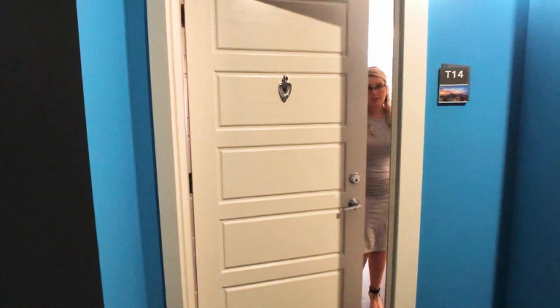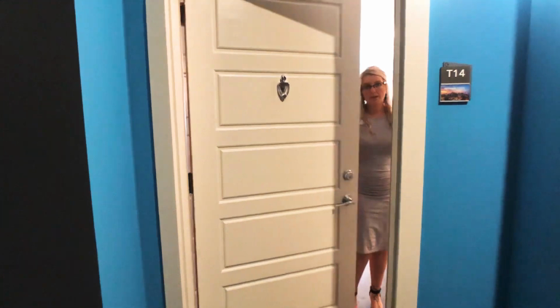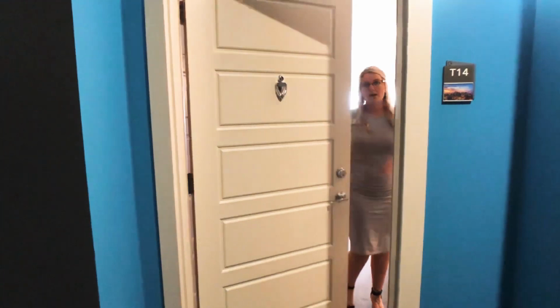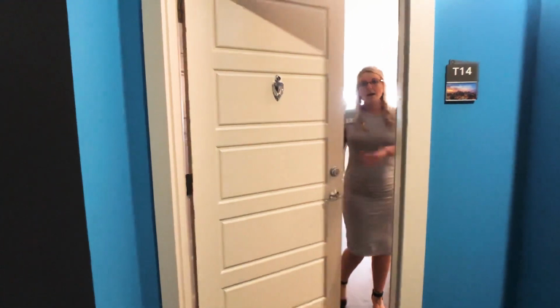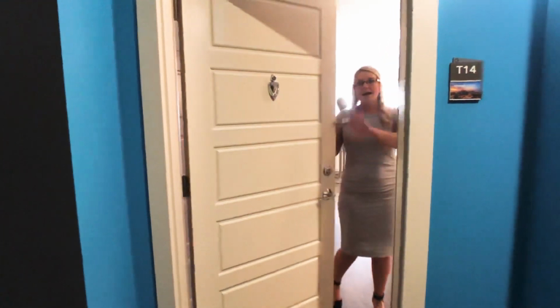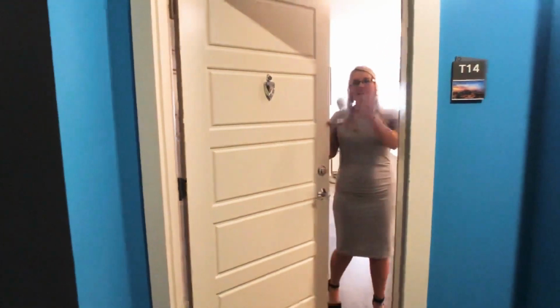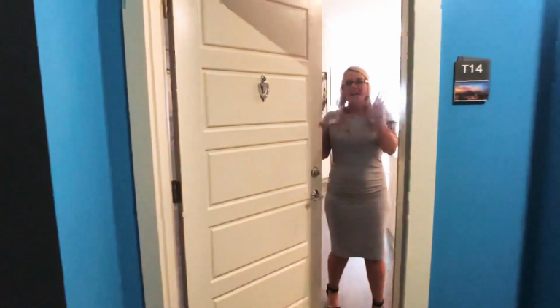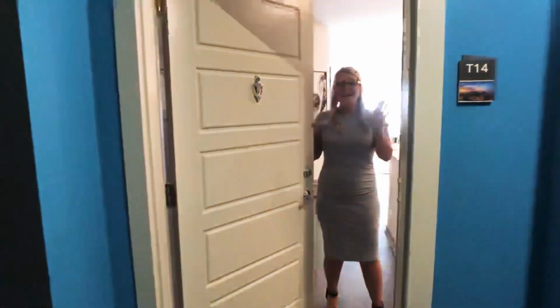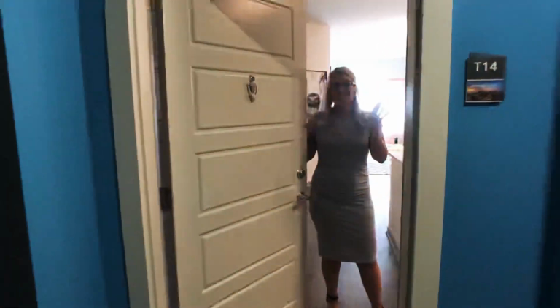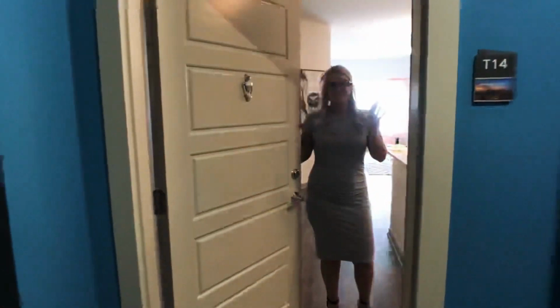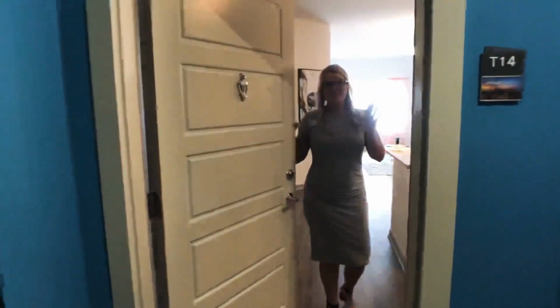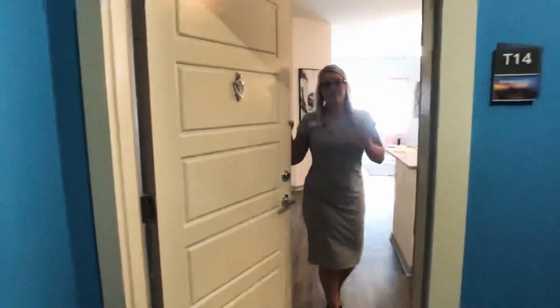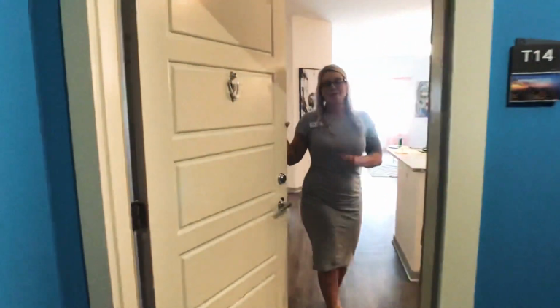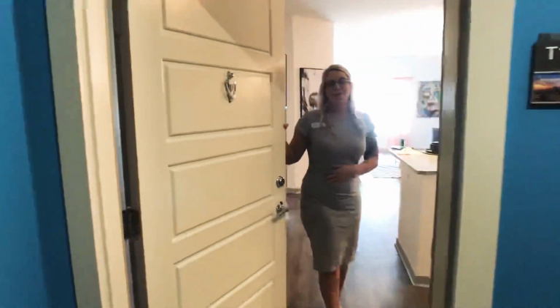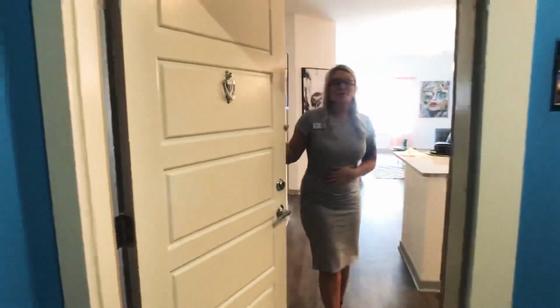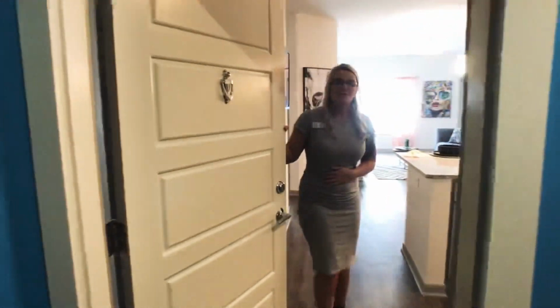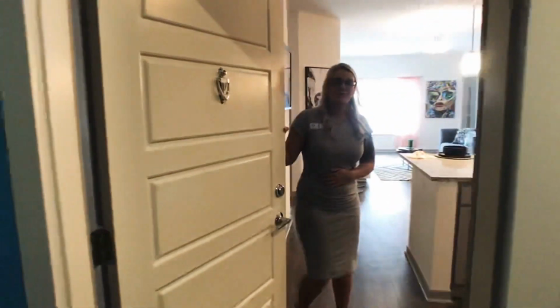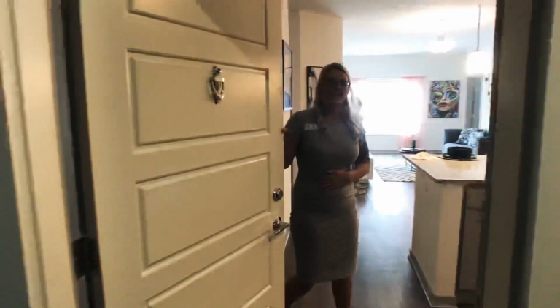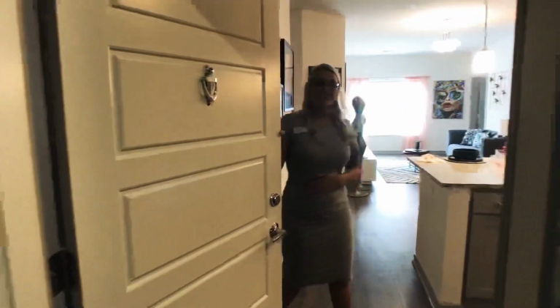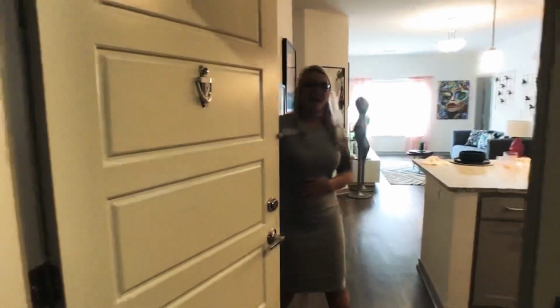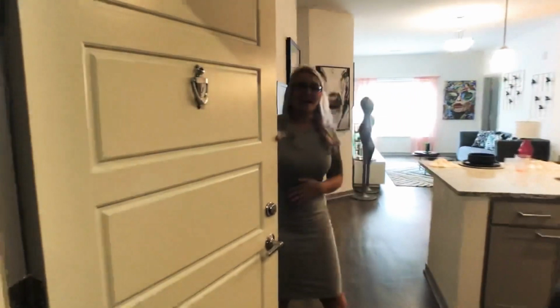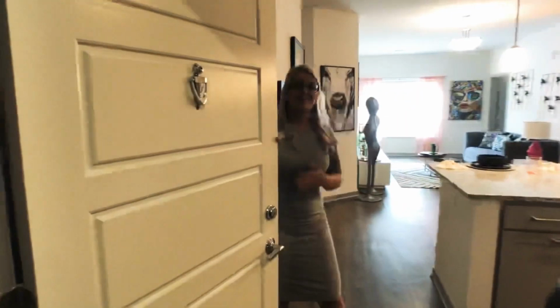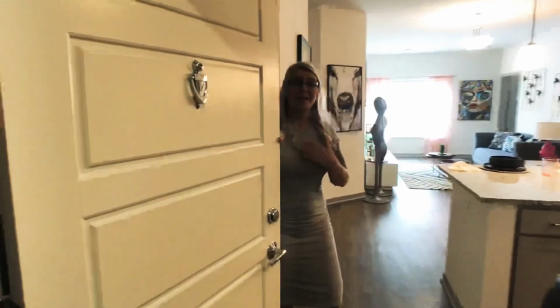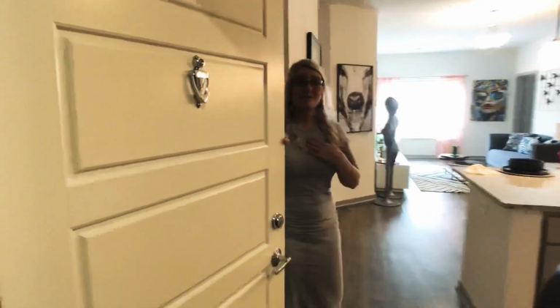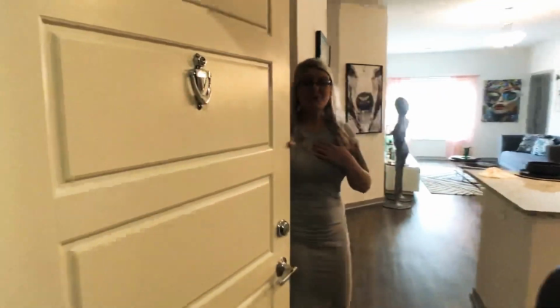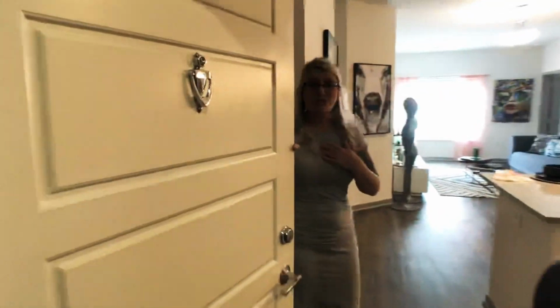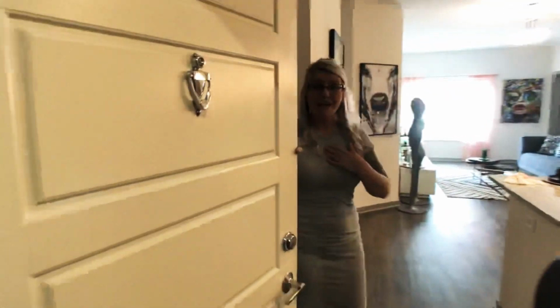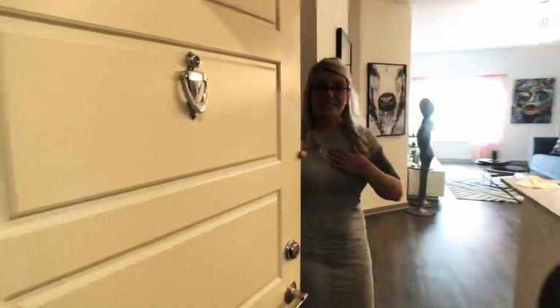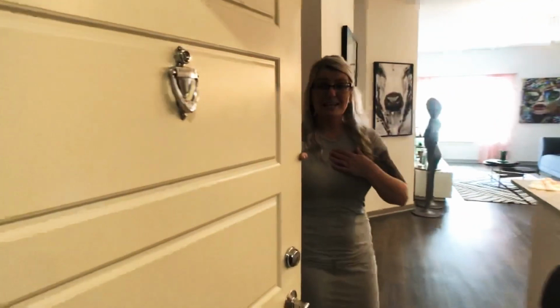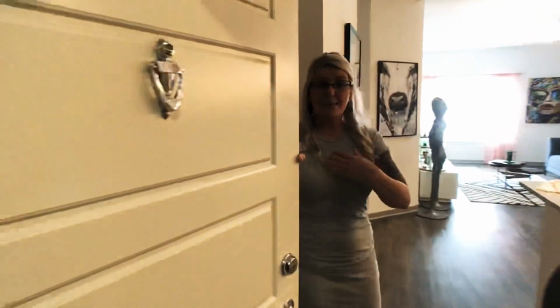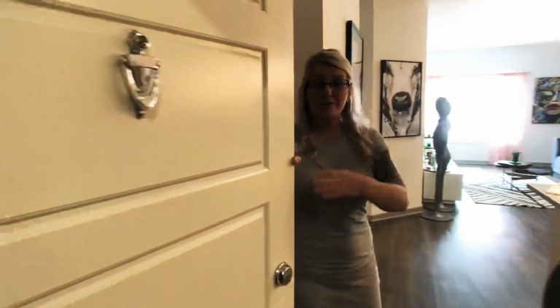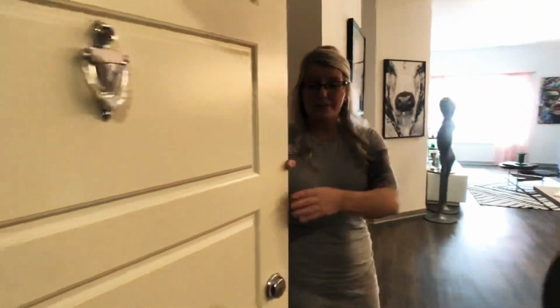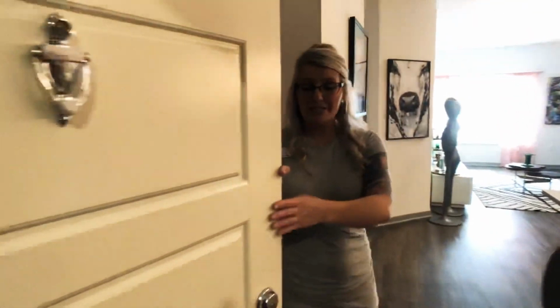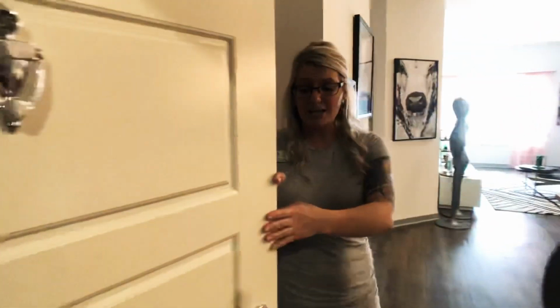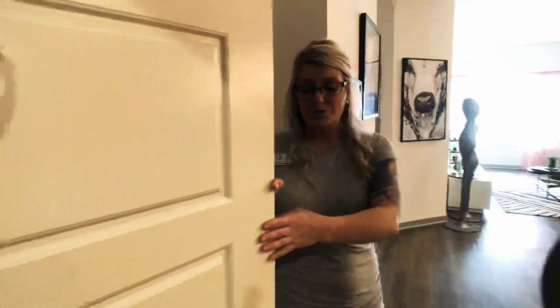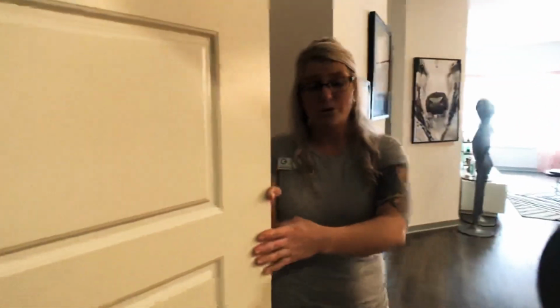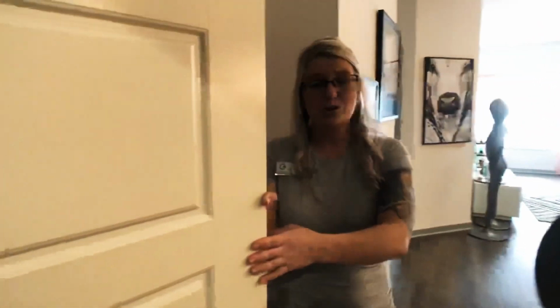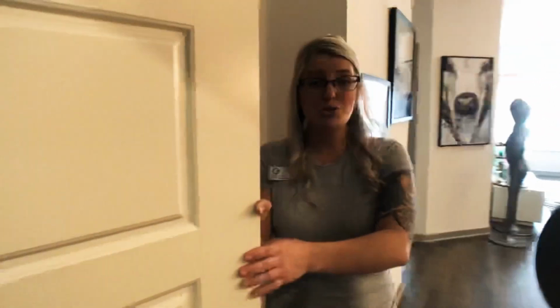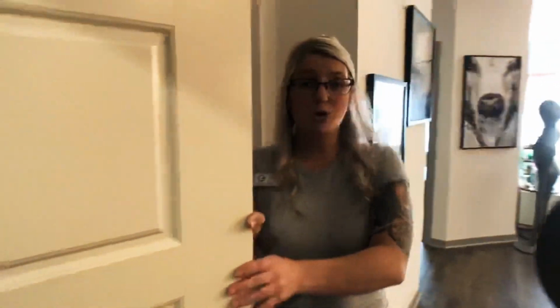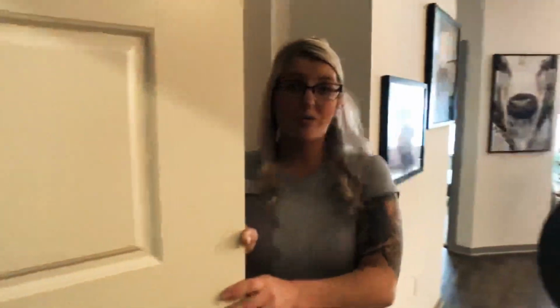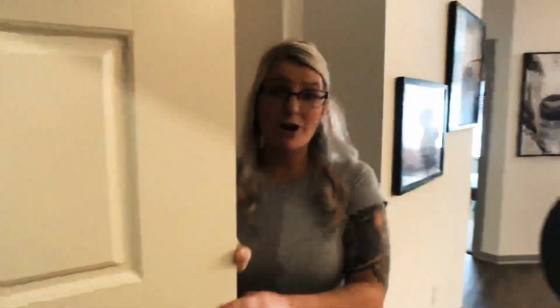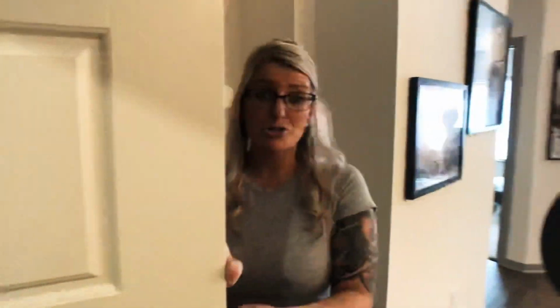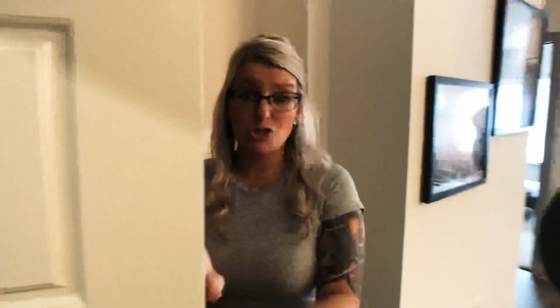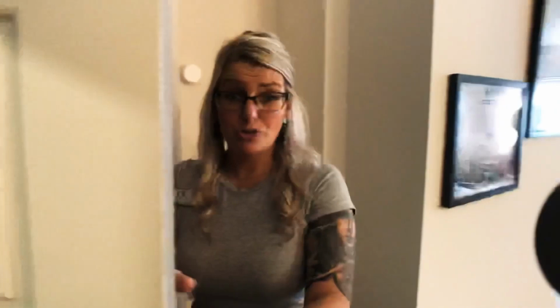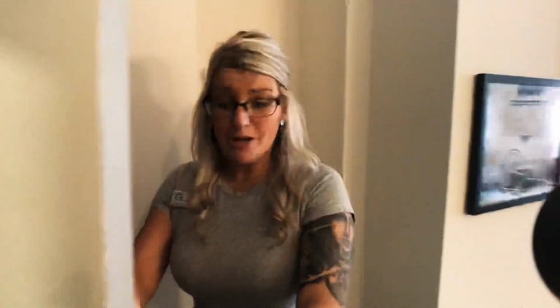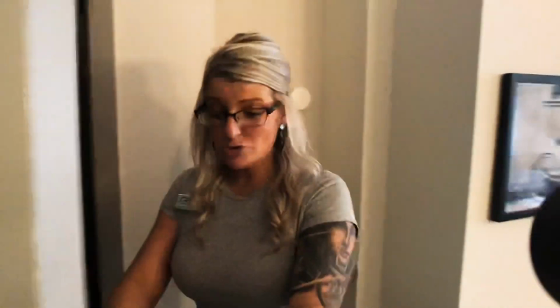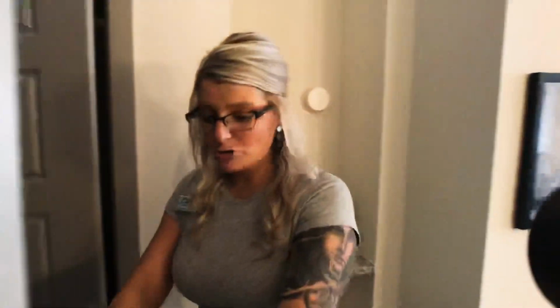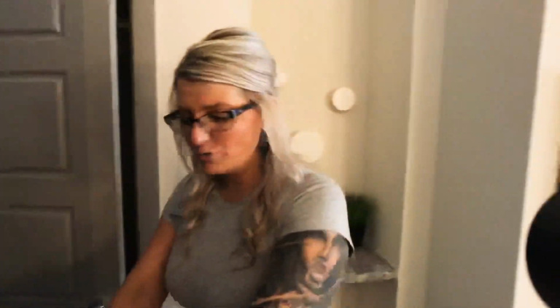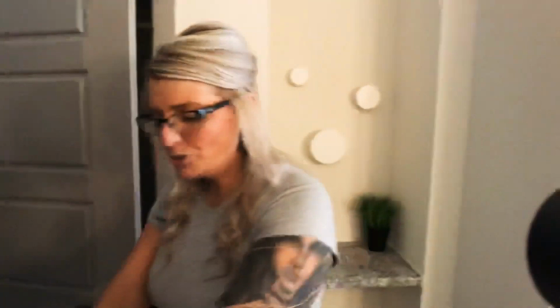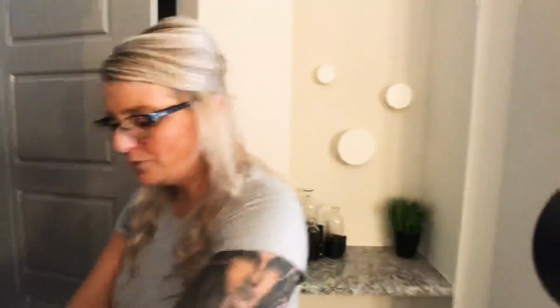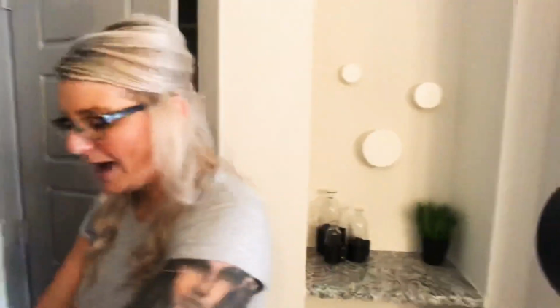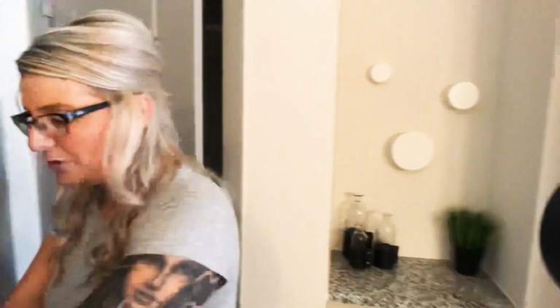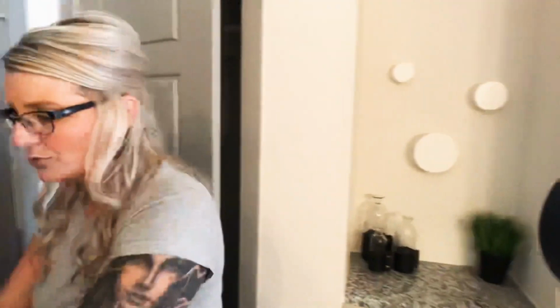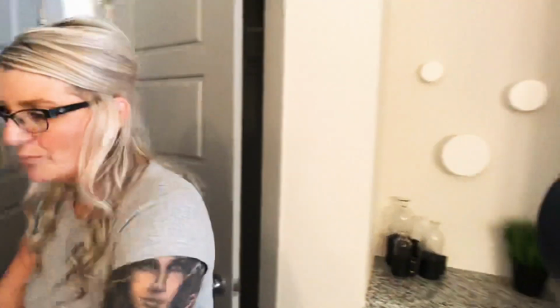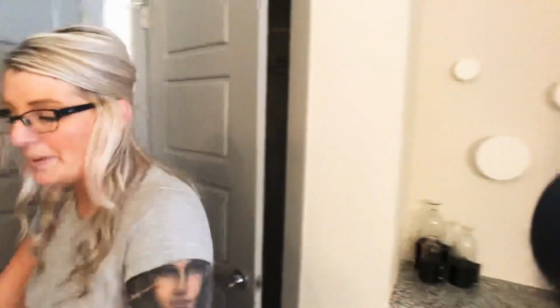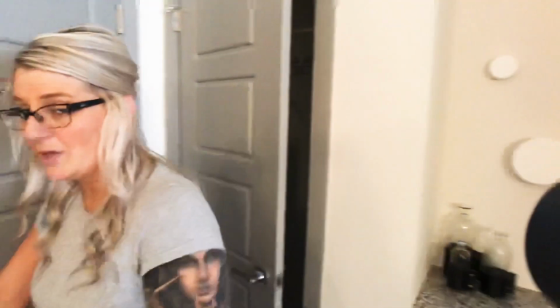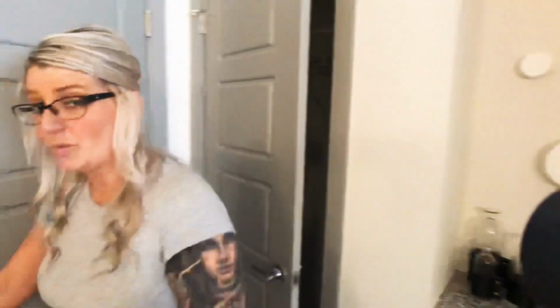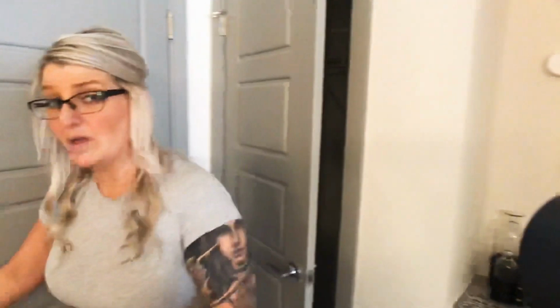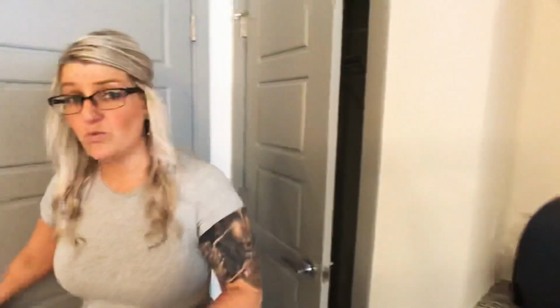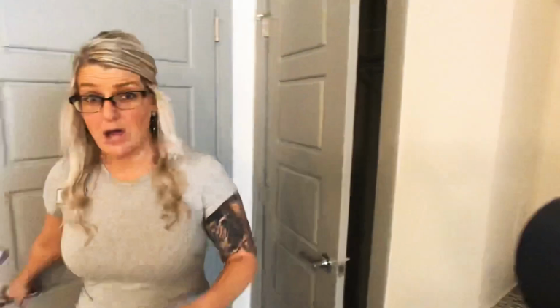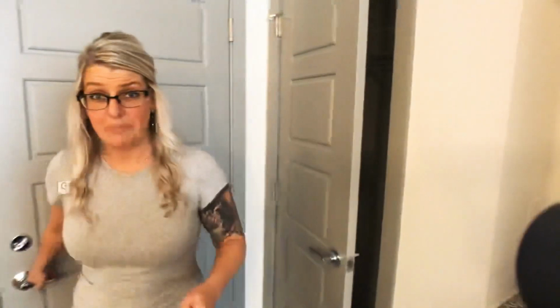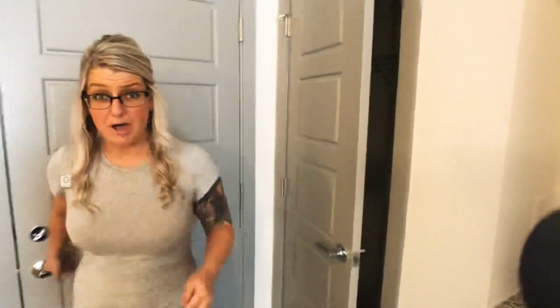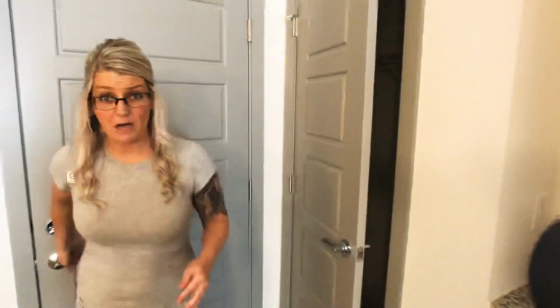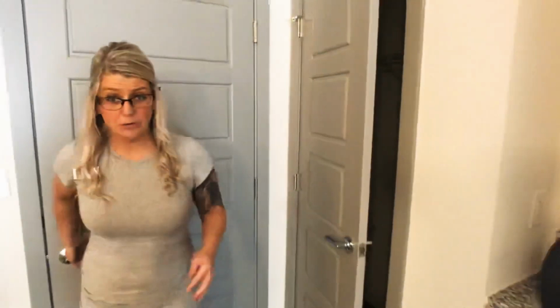Hi guys, welcome to Crossroads Westside. My name is Jess. I'm going to be taking you on a tour of our two bedroom, two bathroom Penway One model.